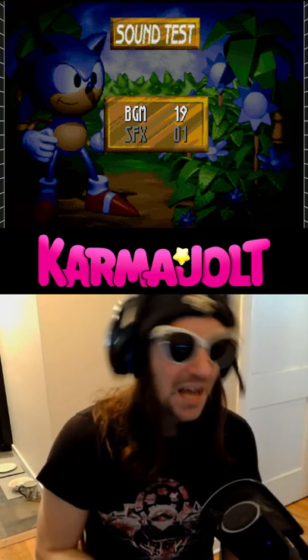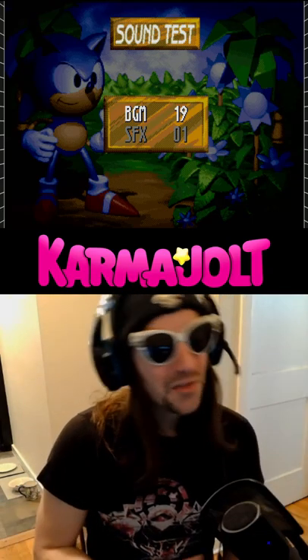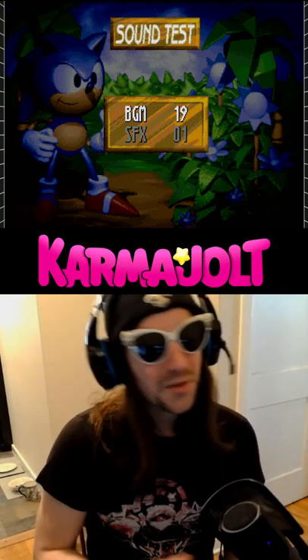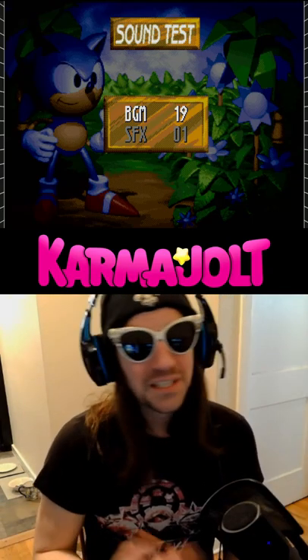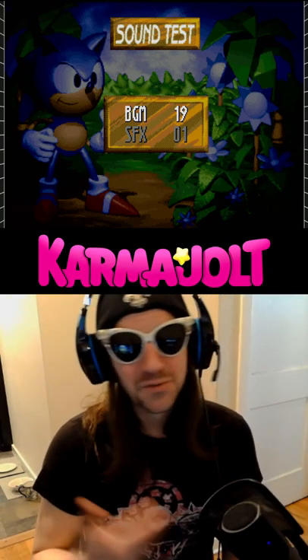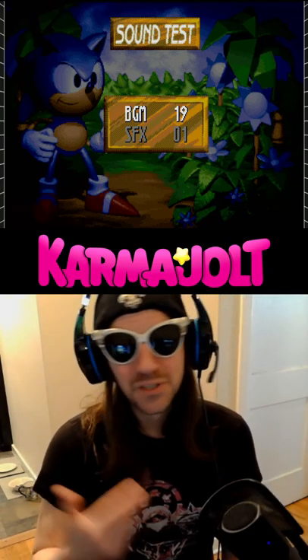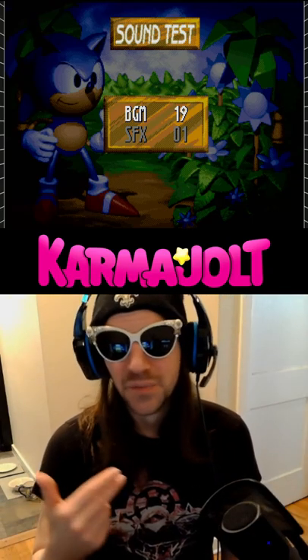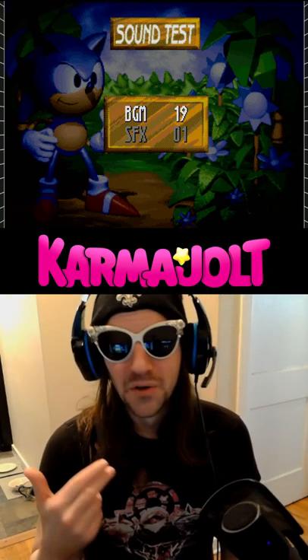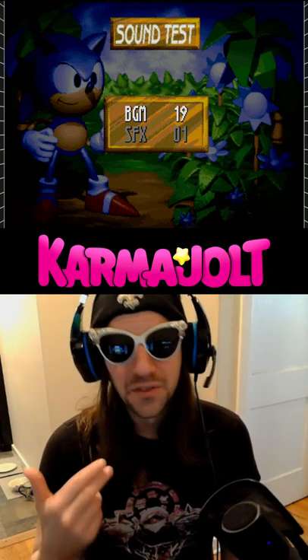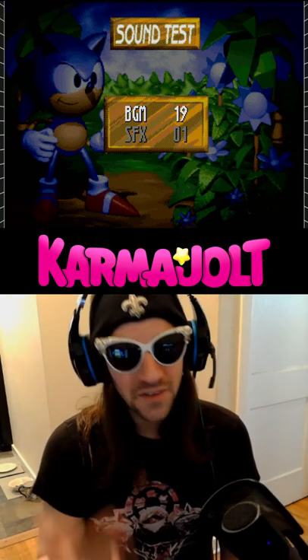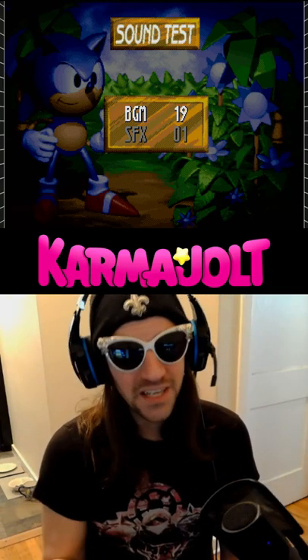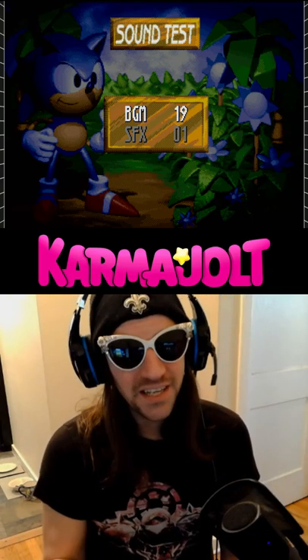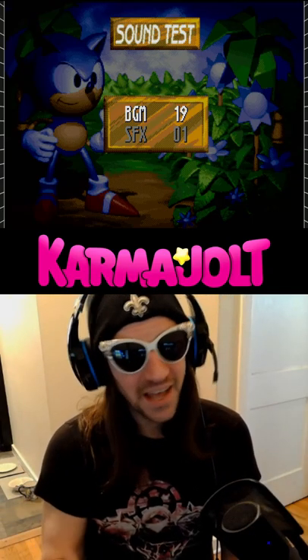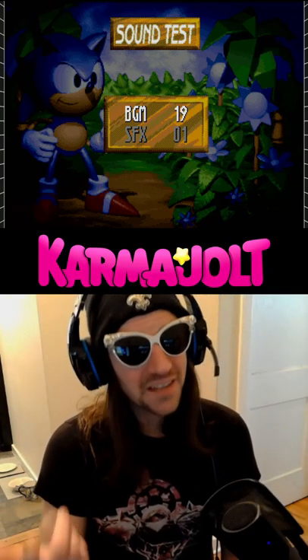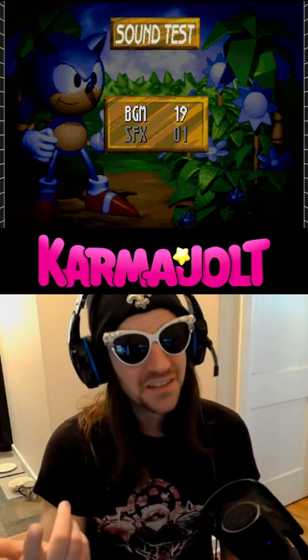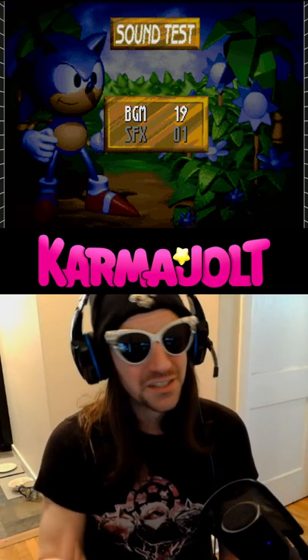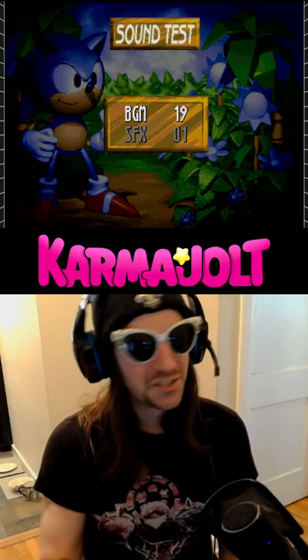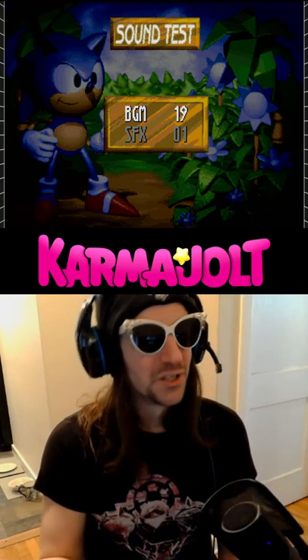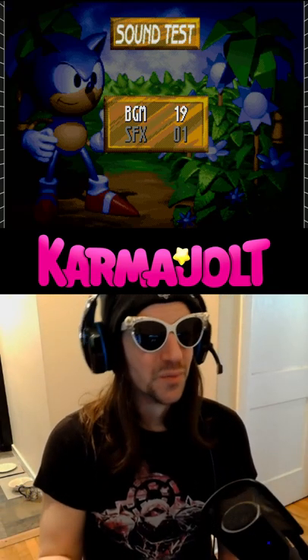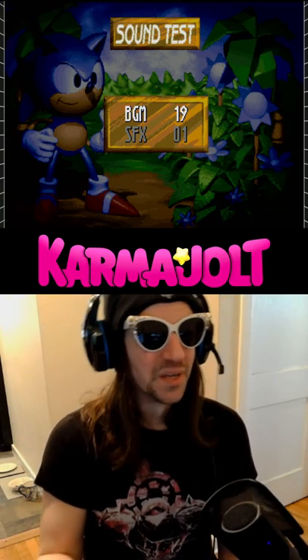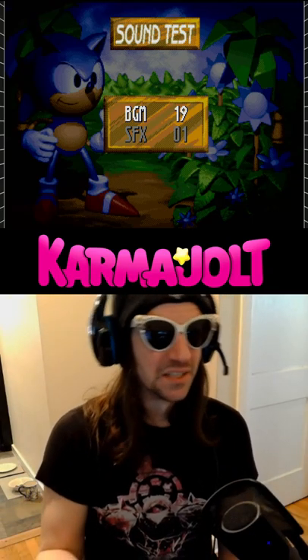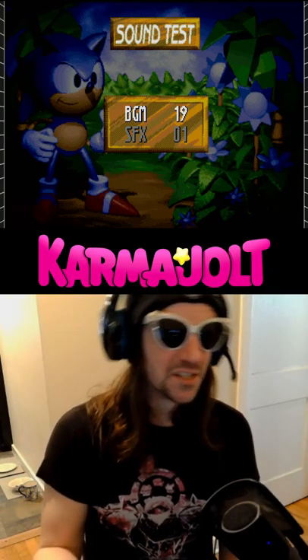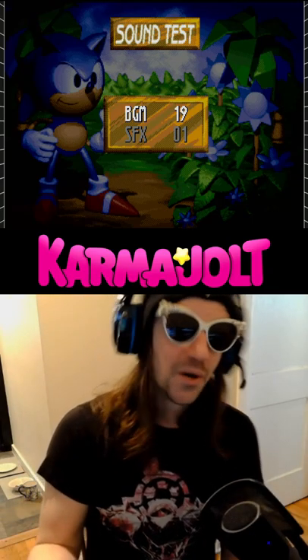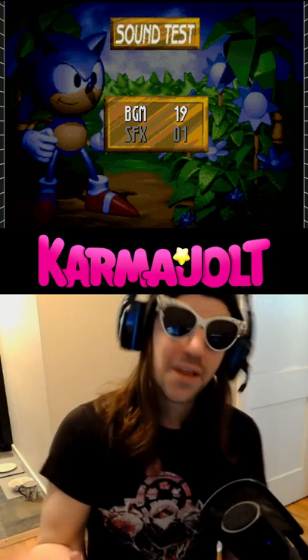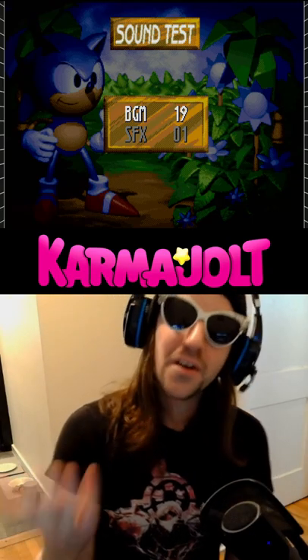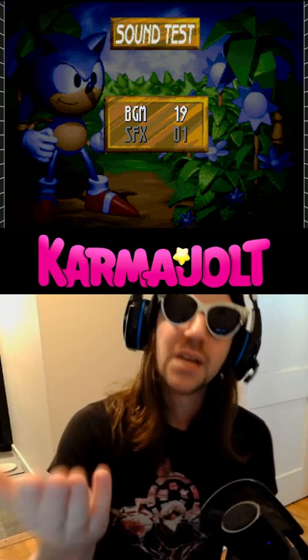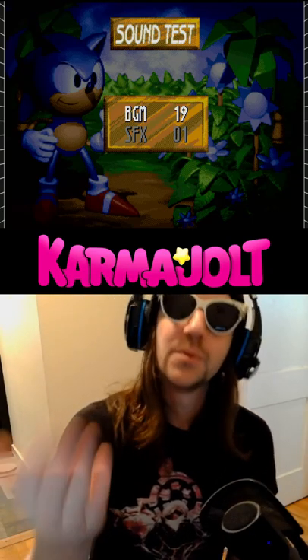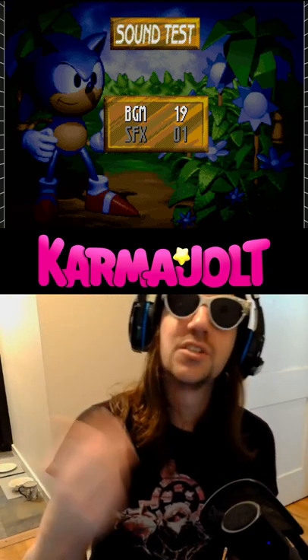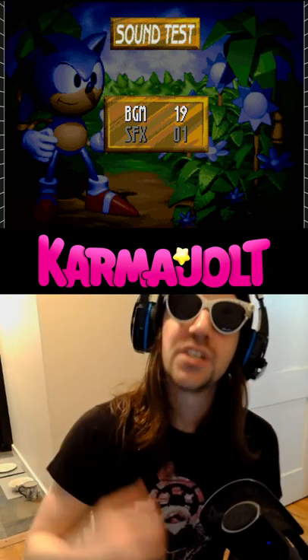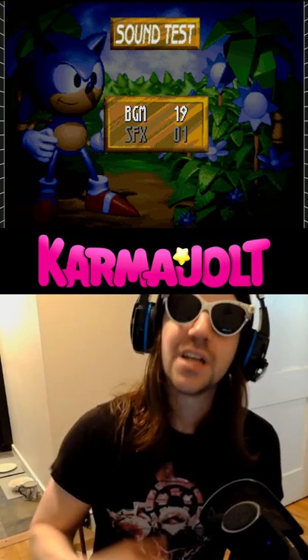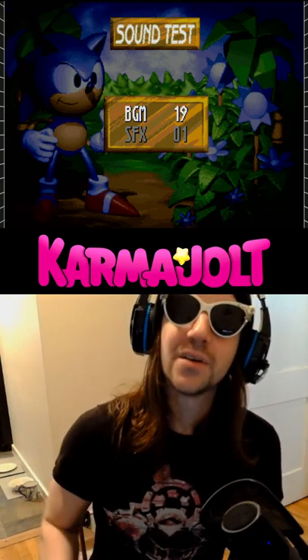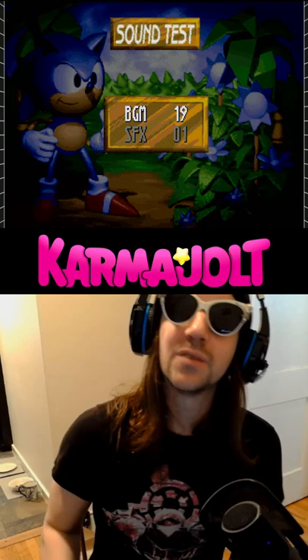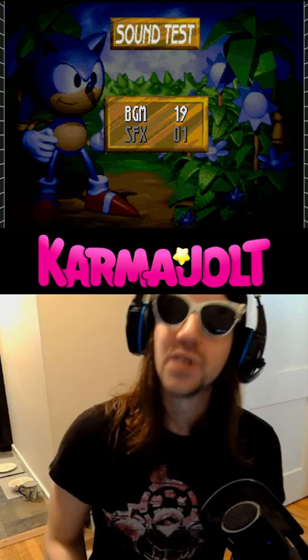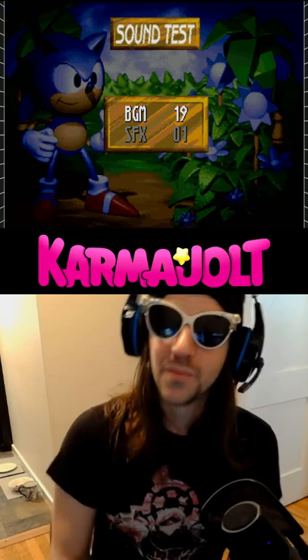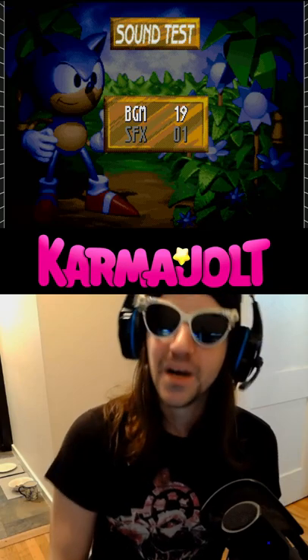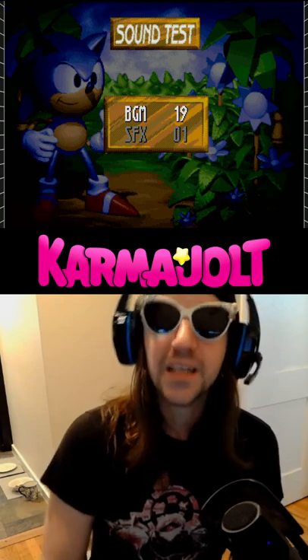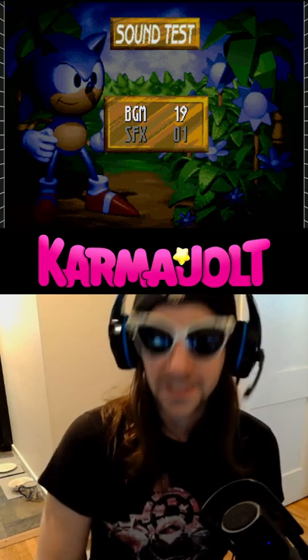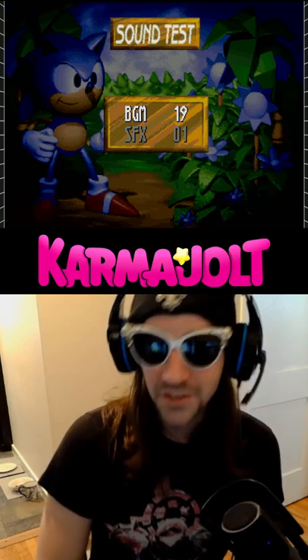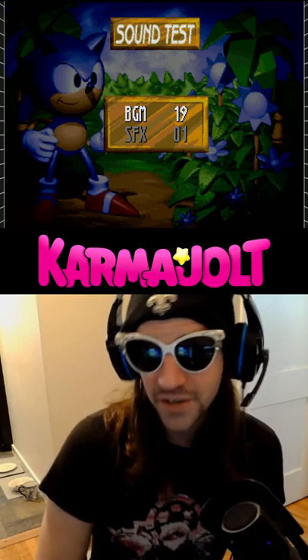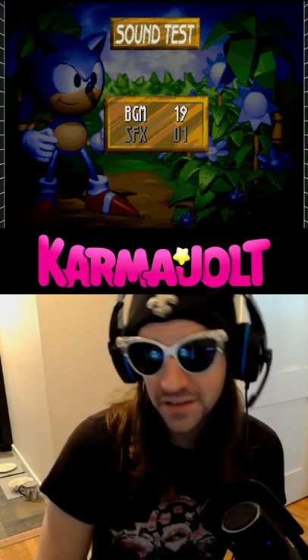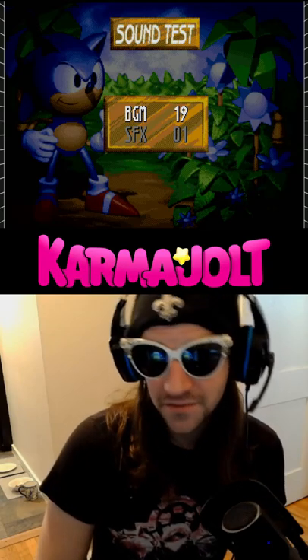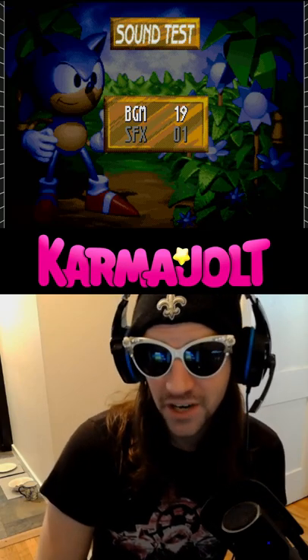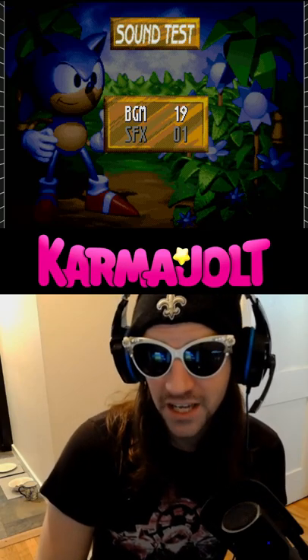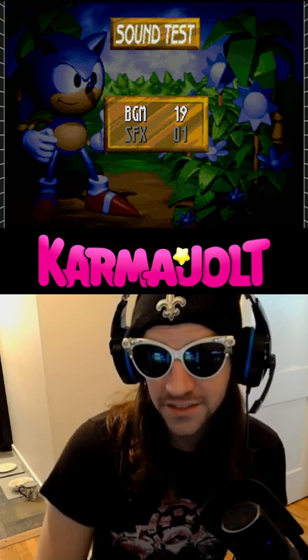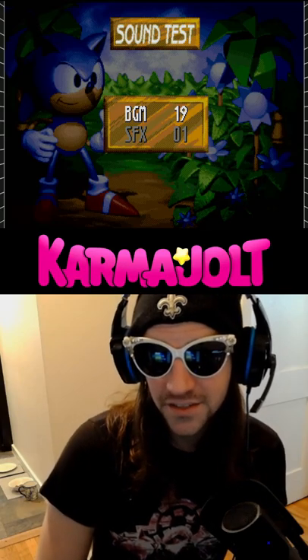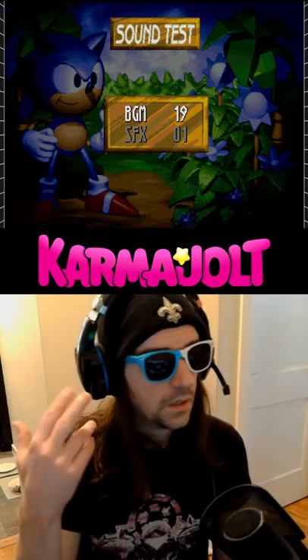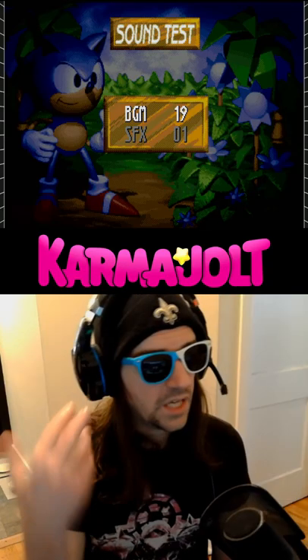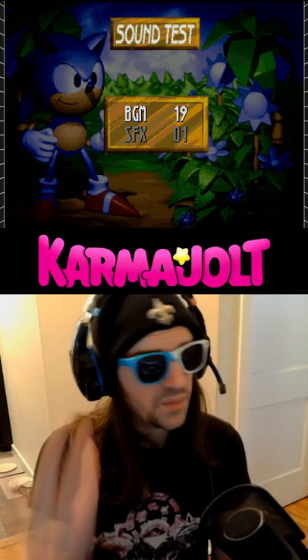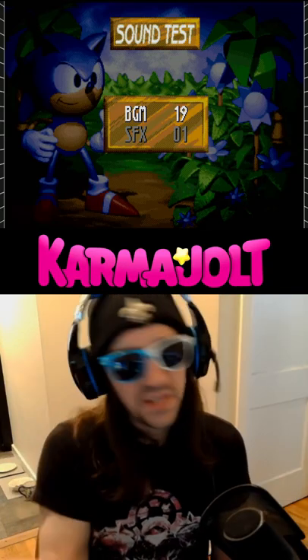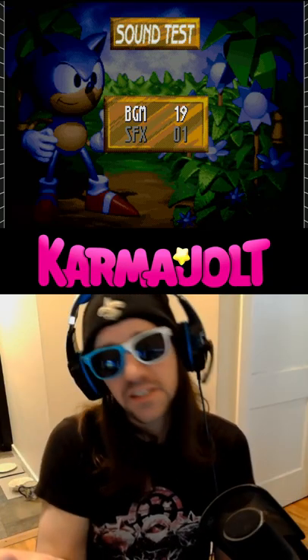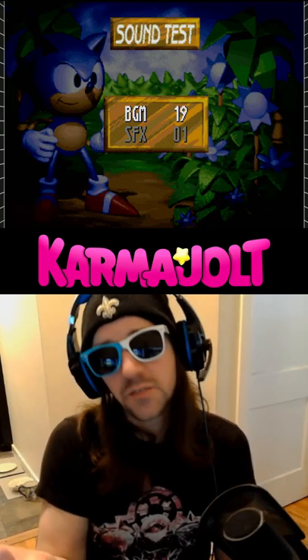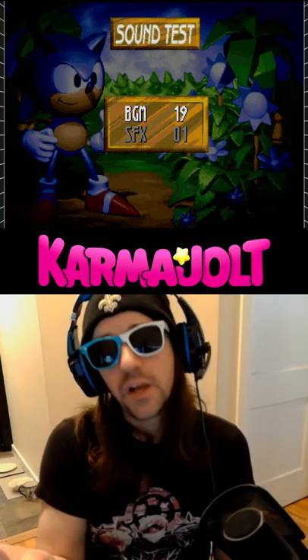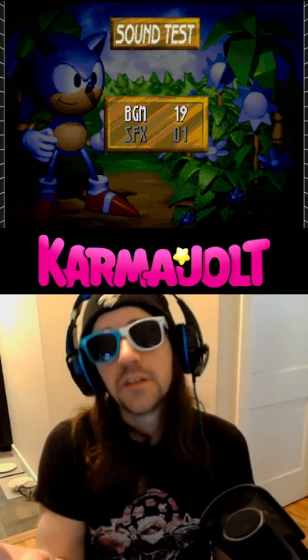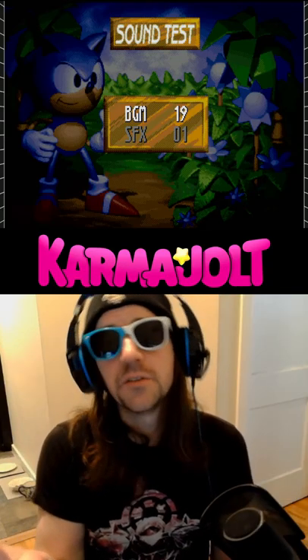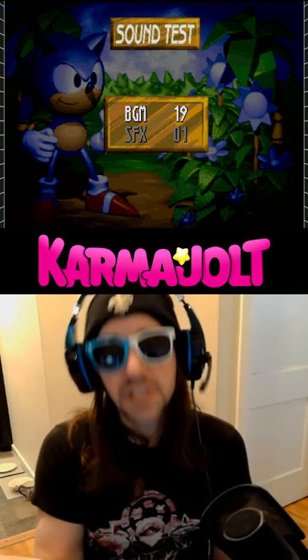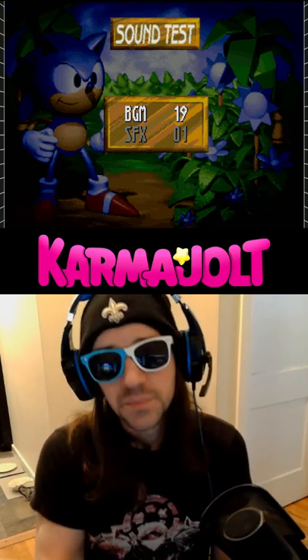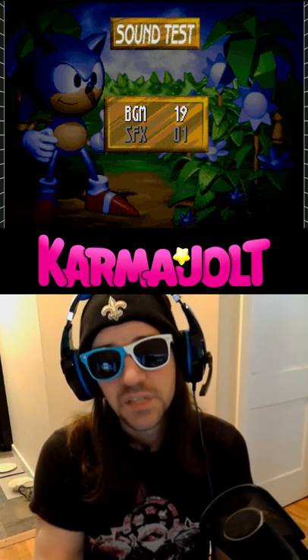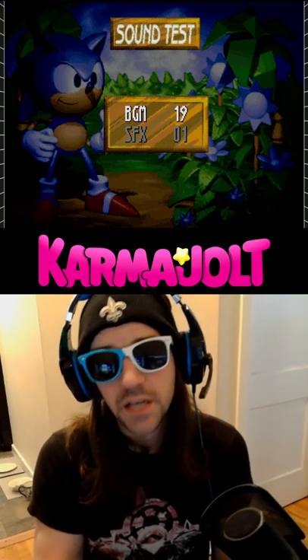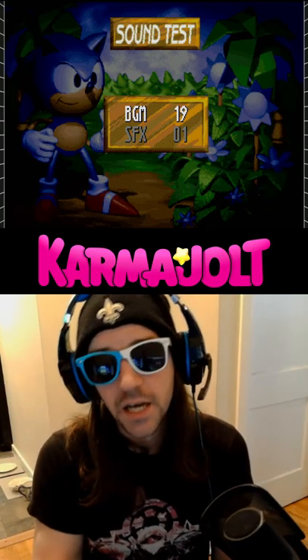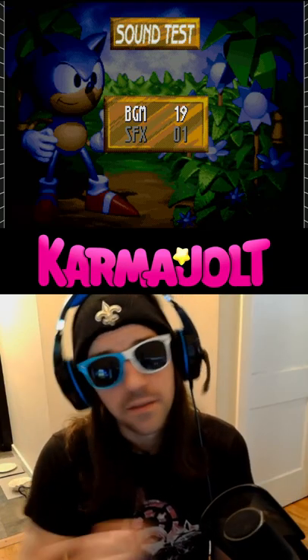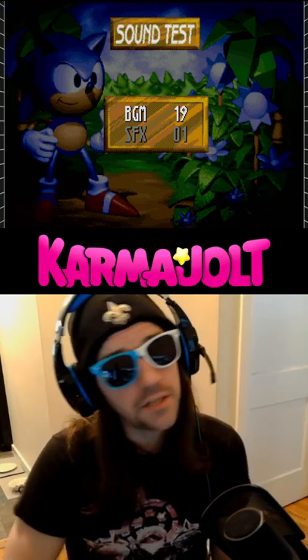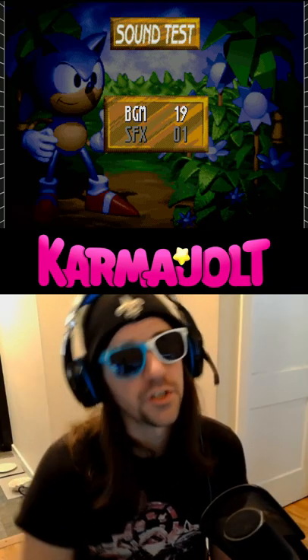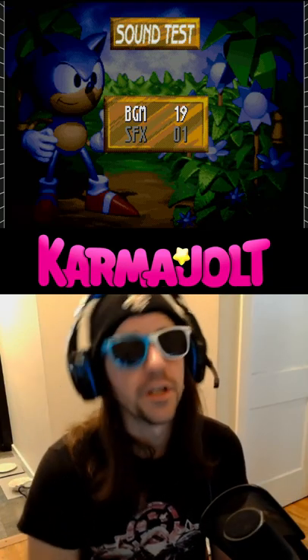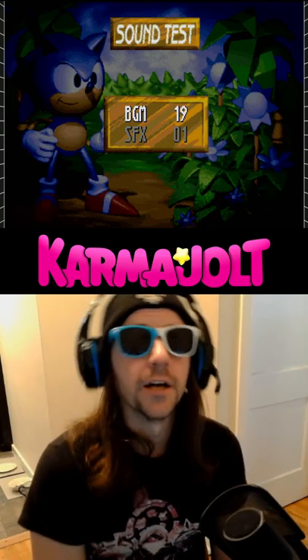Anyway, I thought this was both funny and disturbing, so I thought I would share it with my internet friends. And play this while you sleep tonight — that should help.